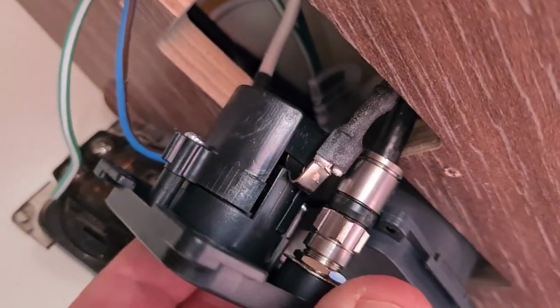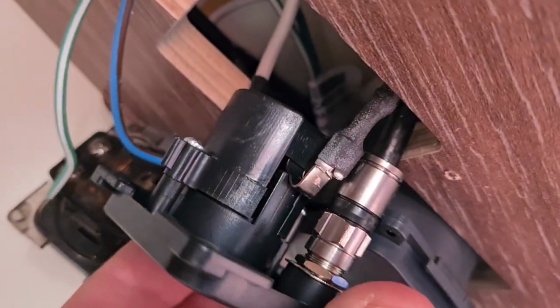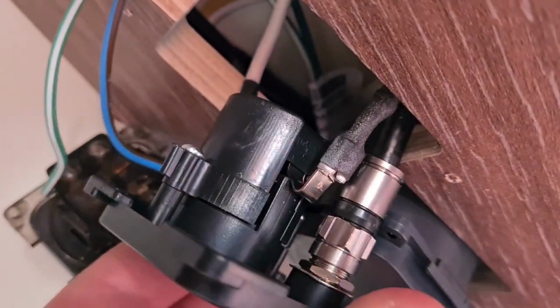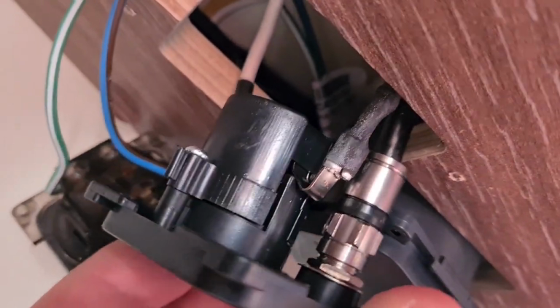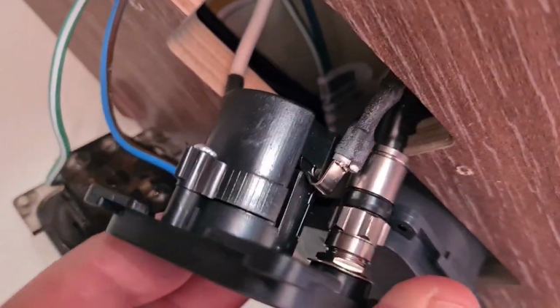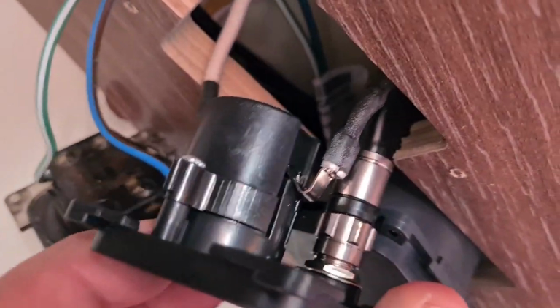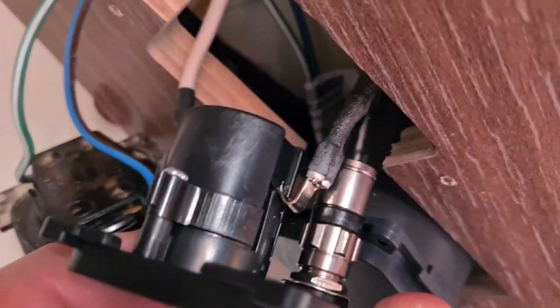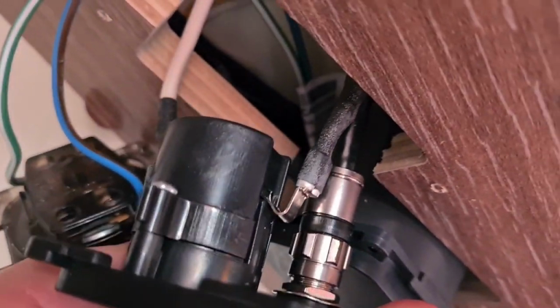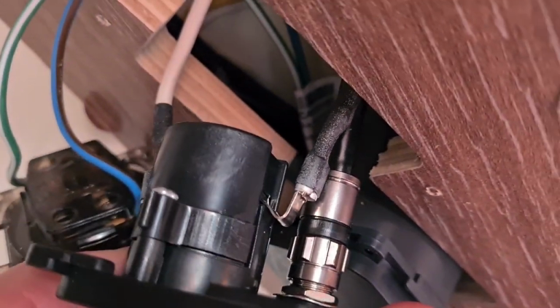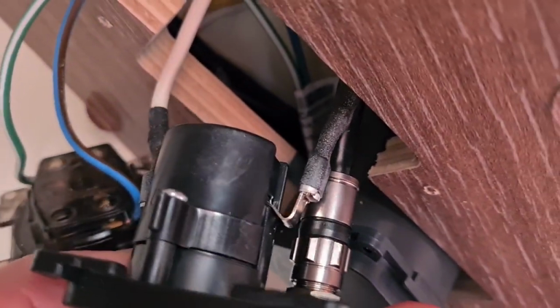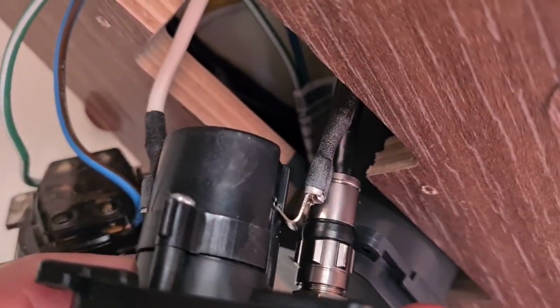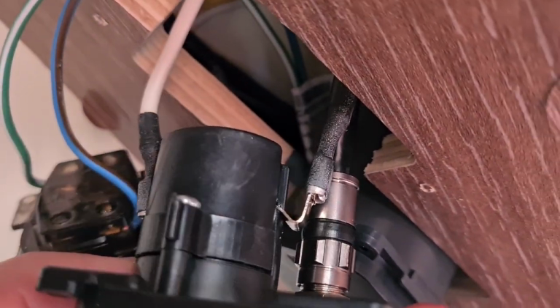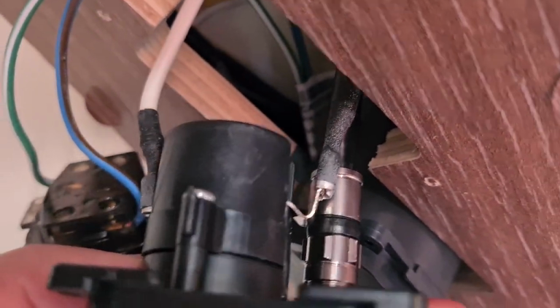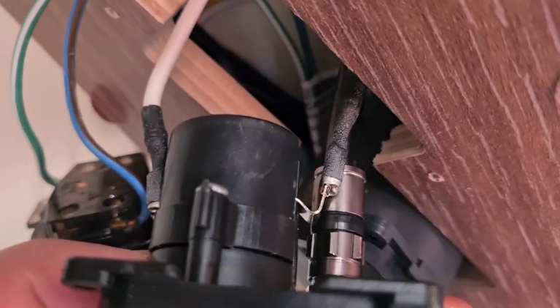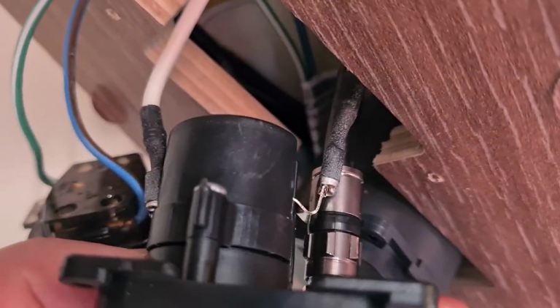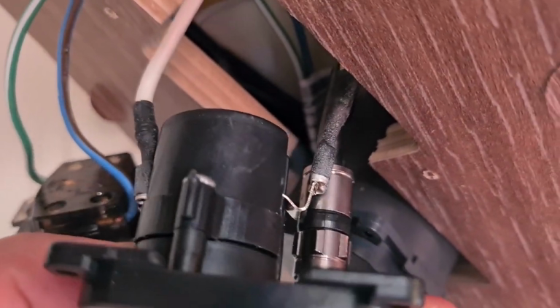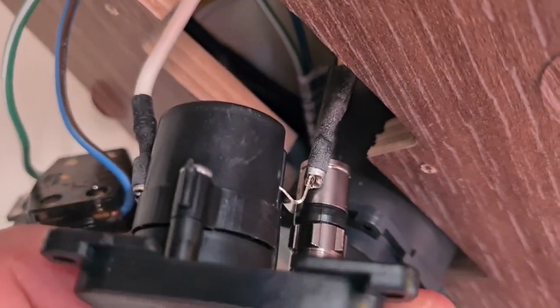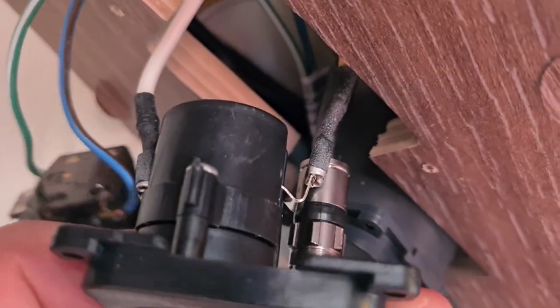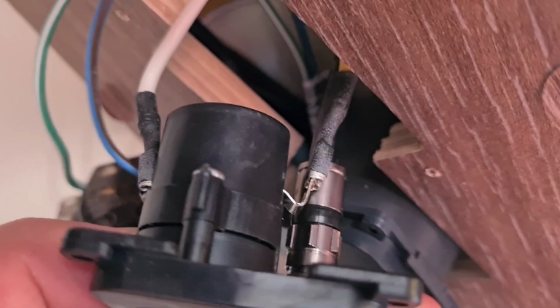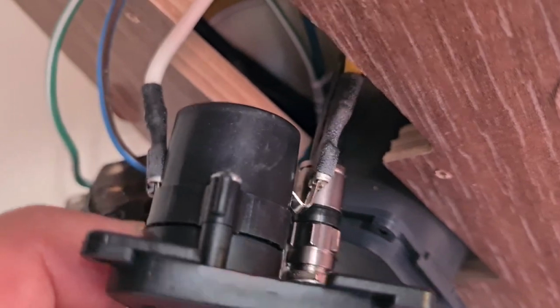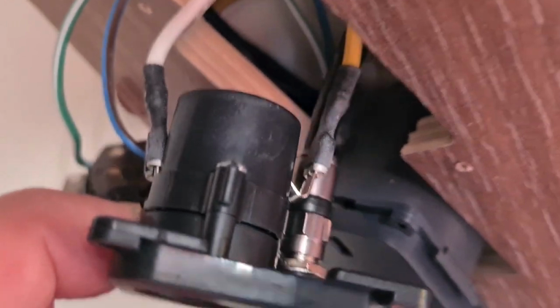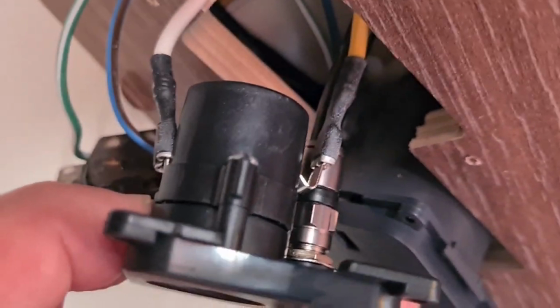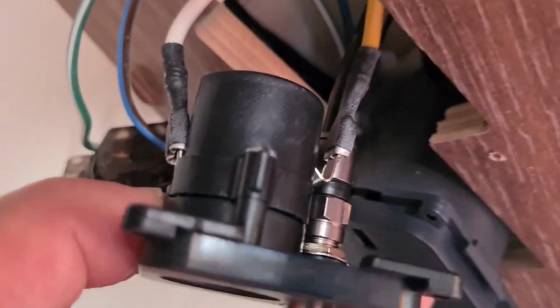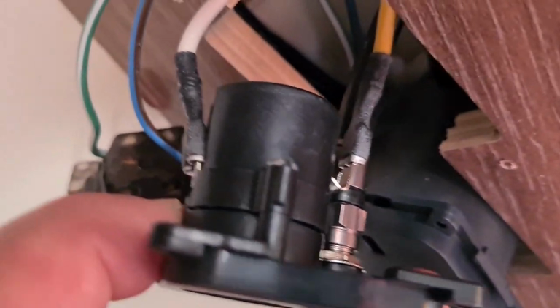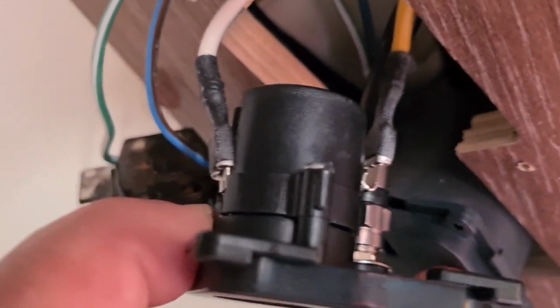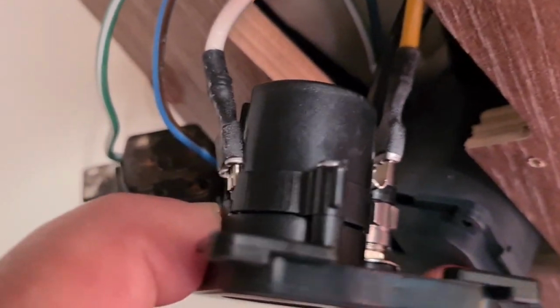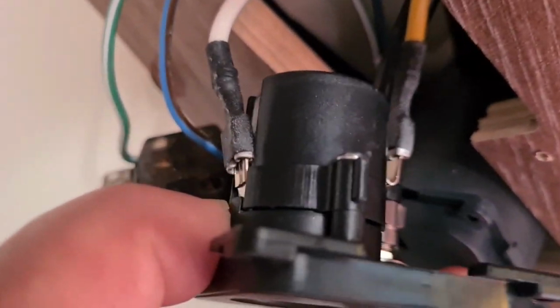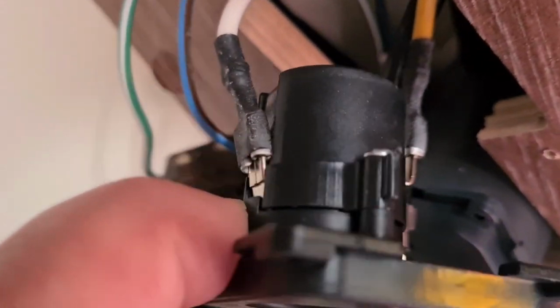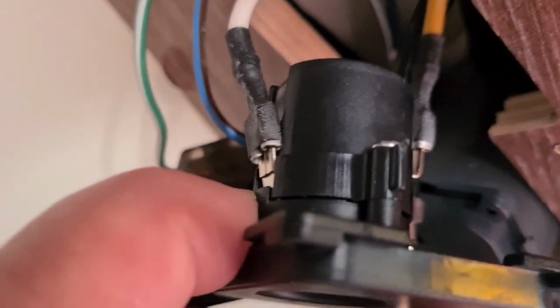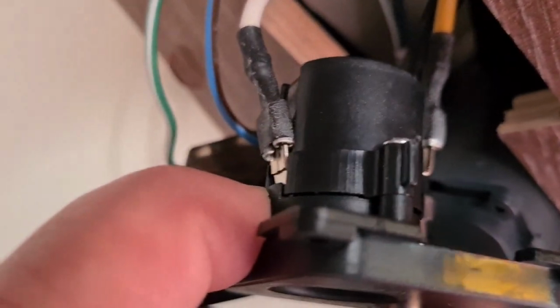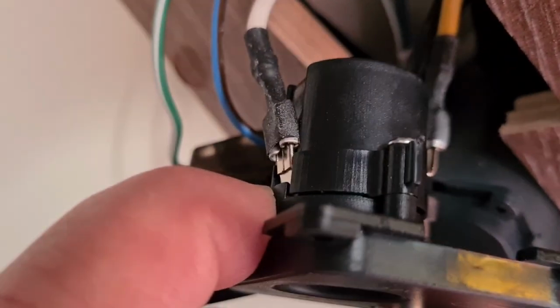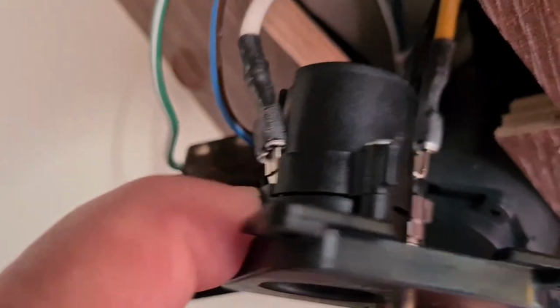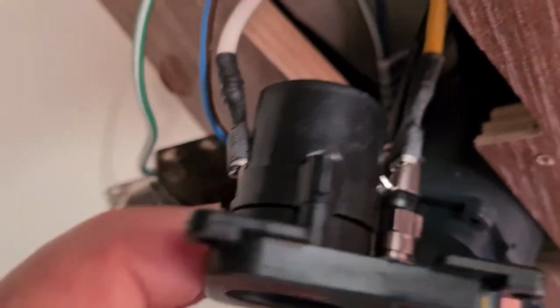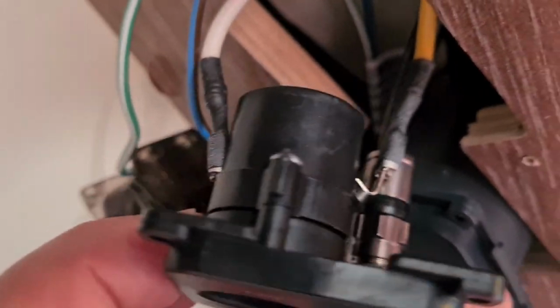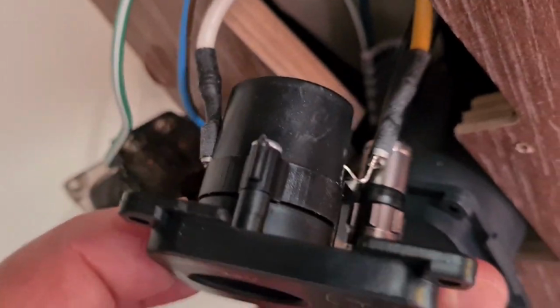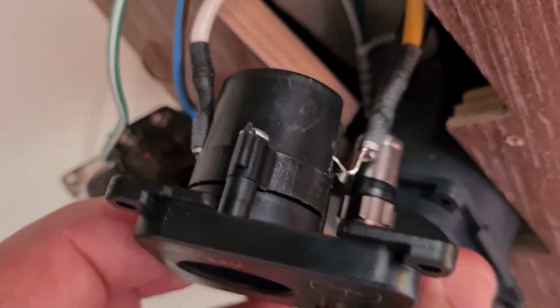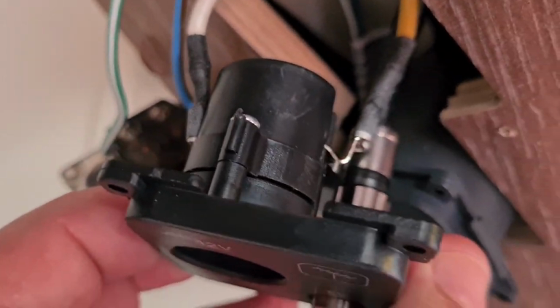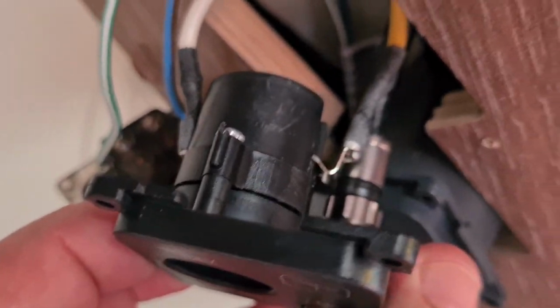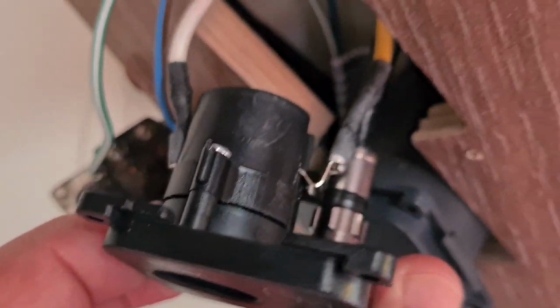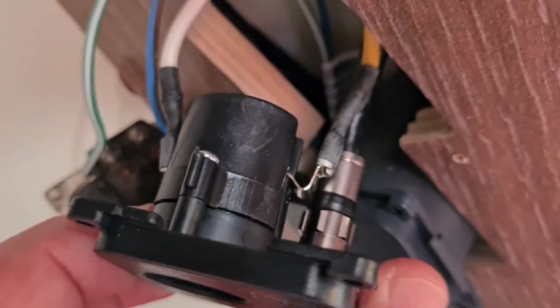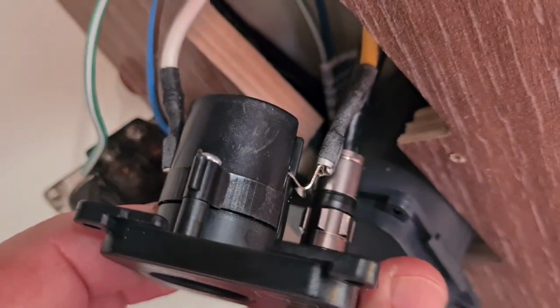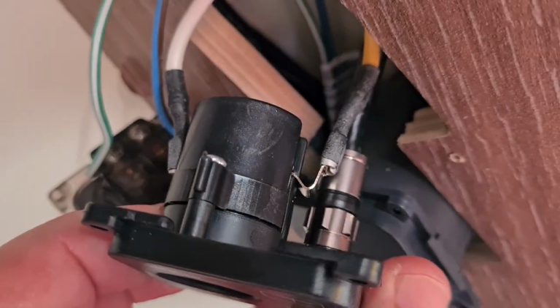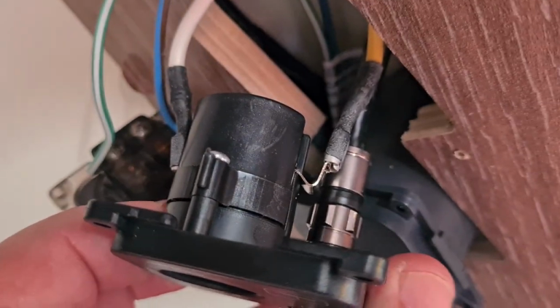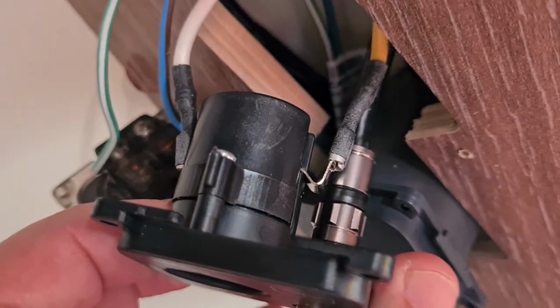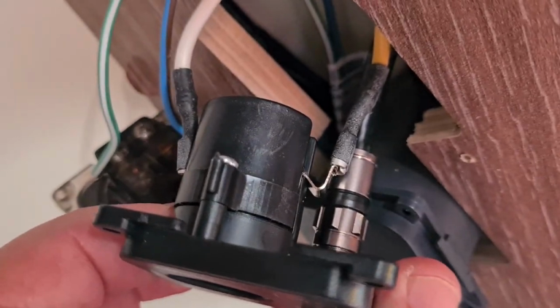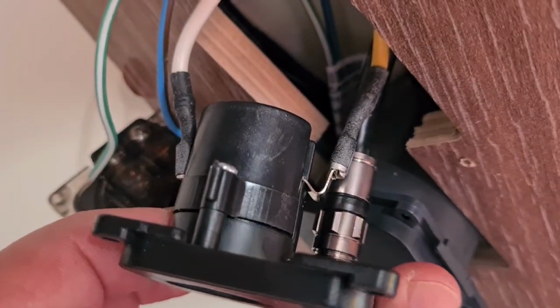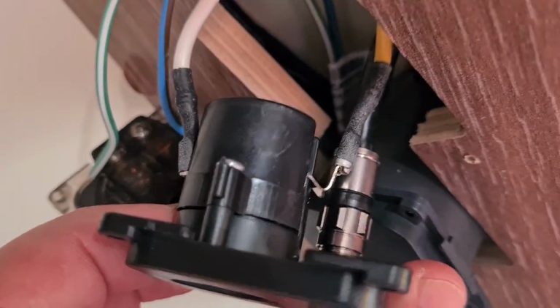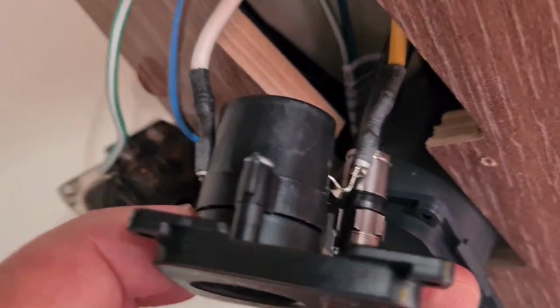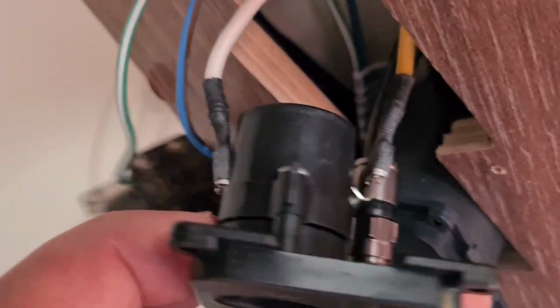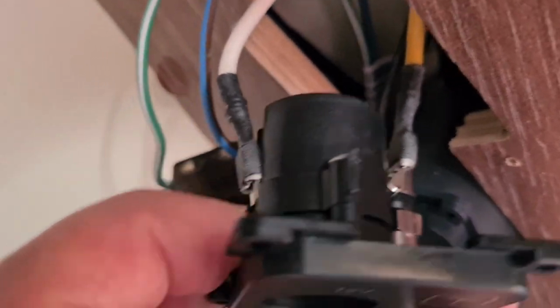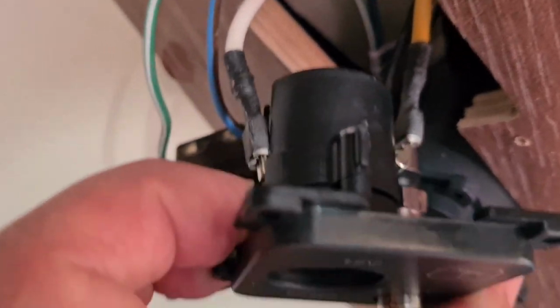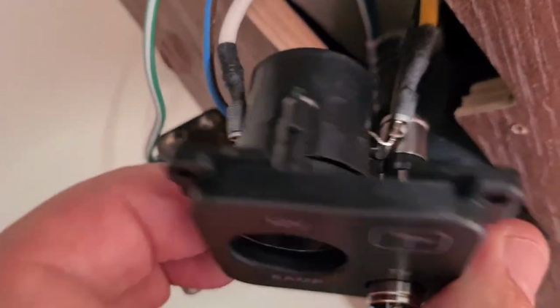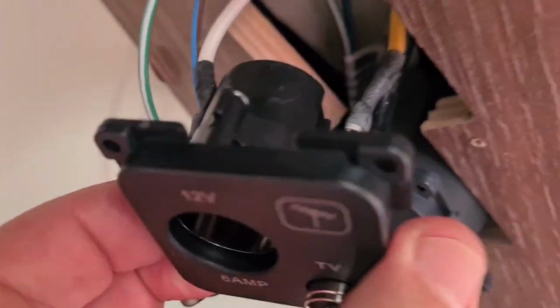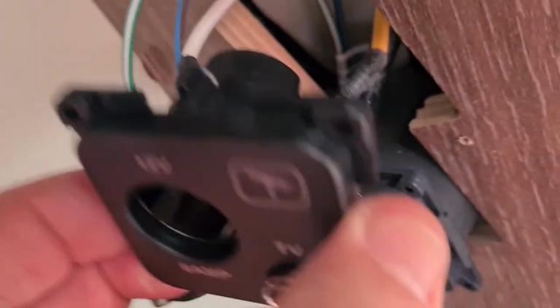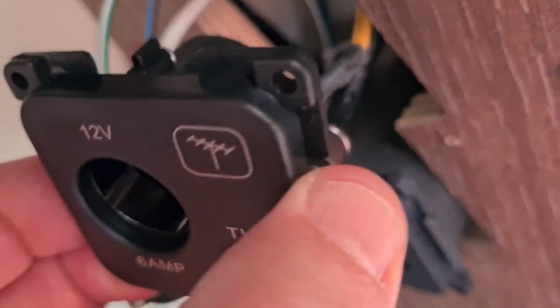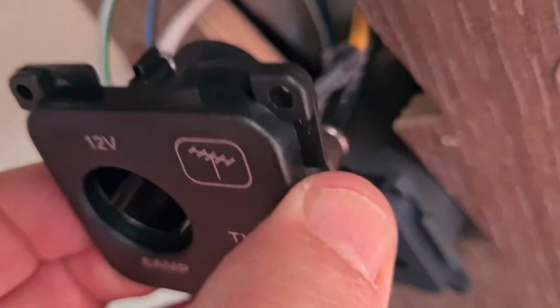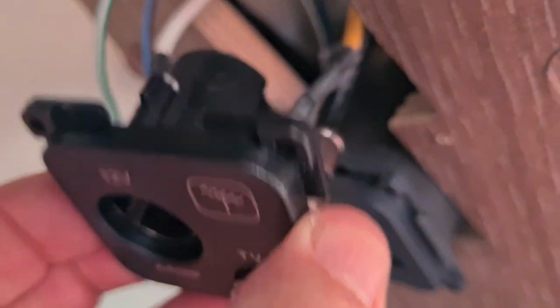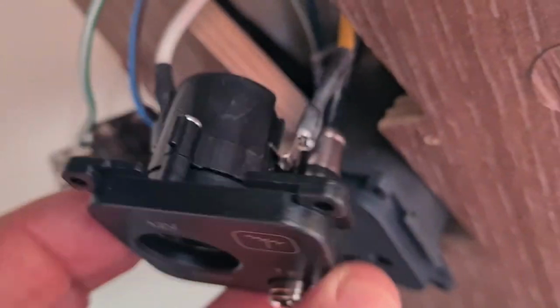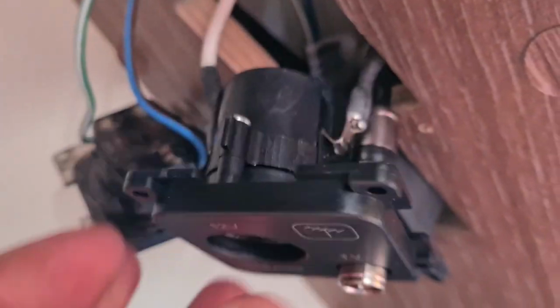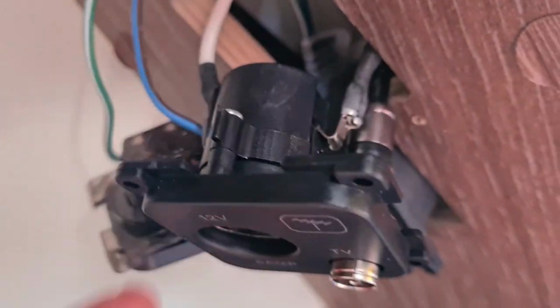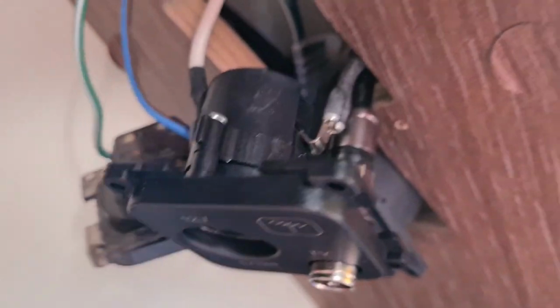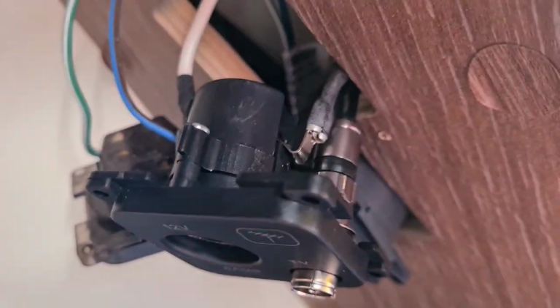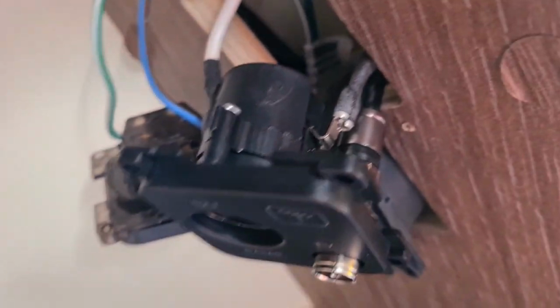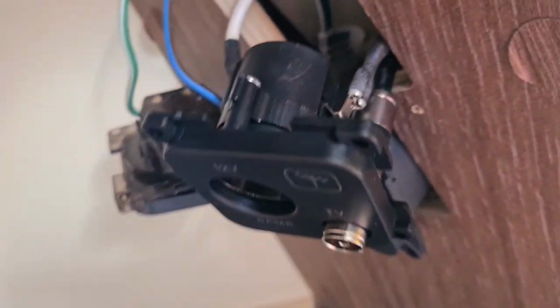F-type socket, F-type connector and socket — and those two slide in for the 12 volt. And that's it, that's done.